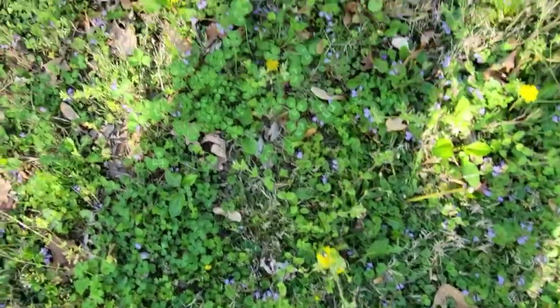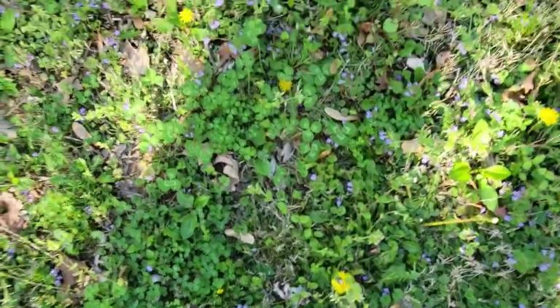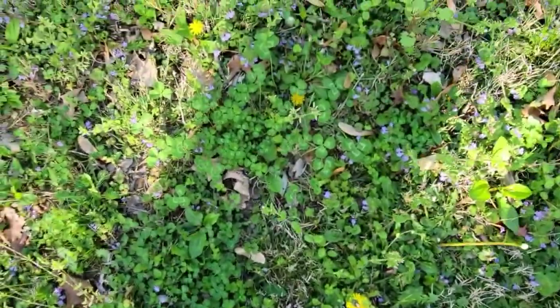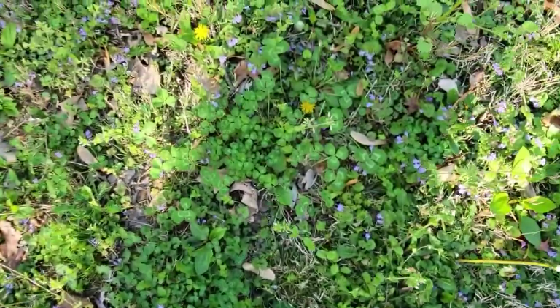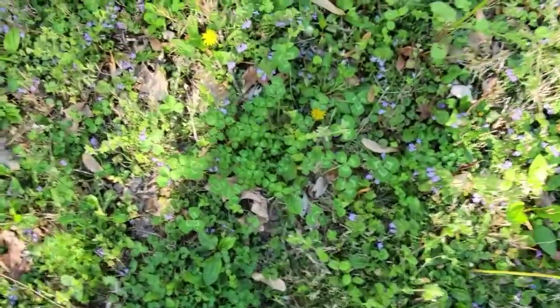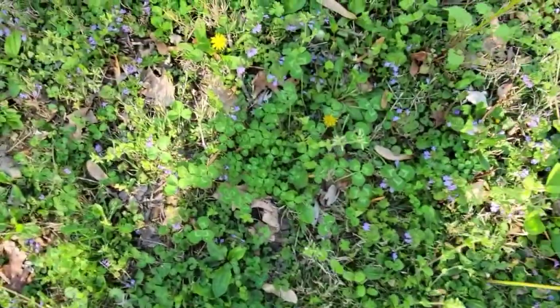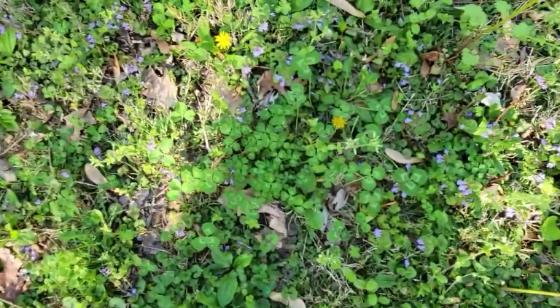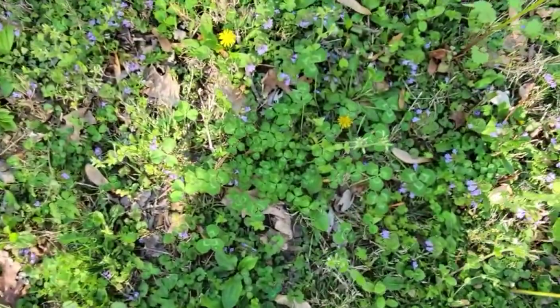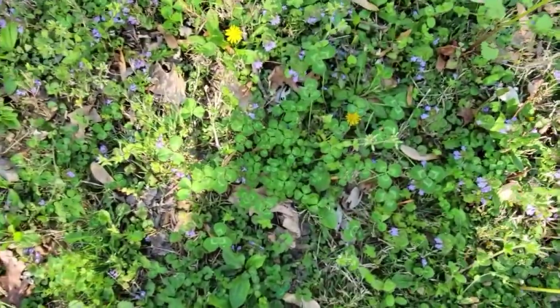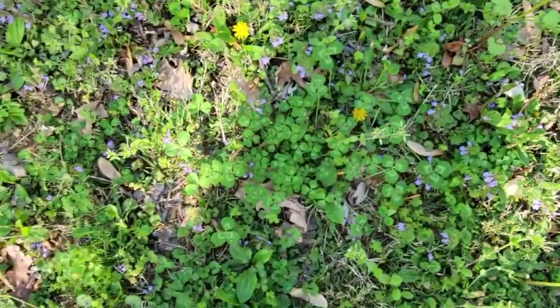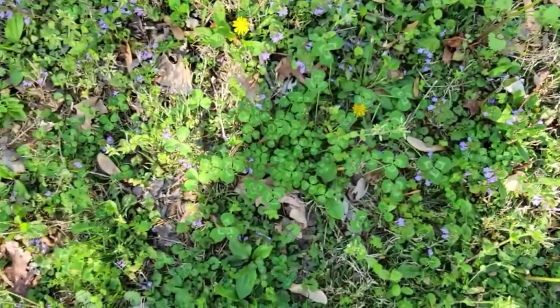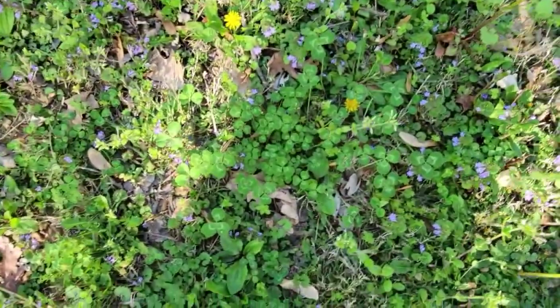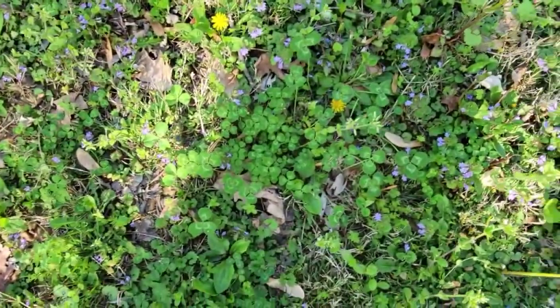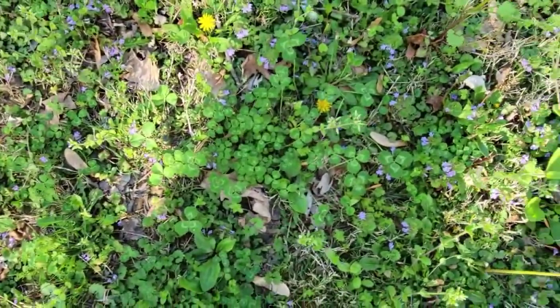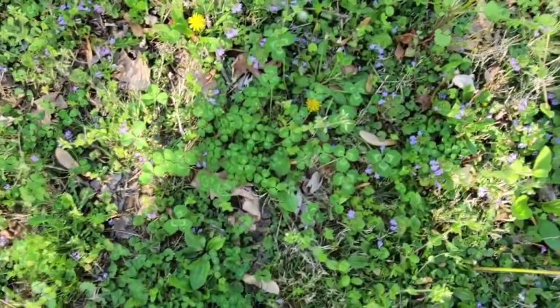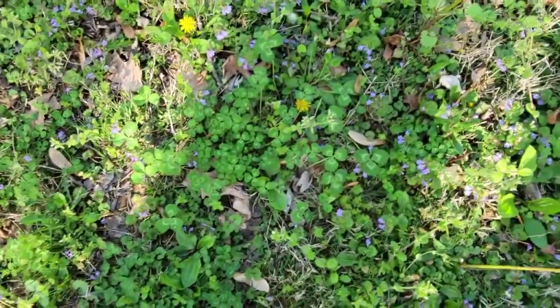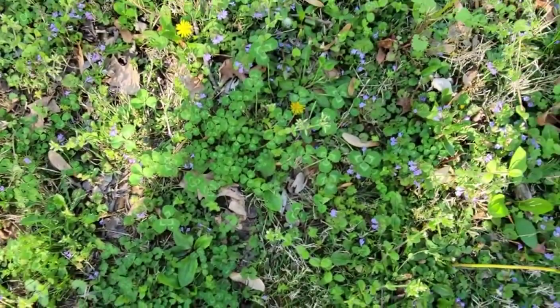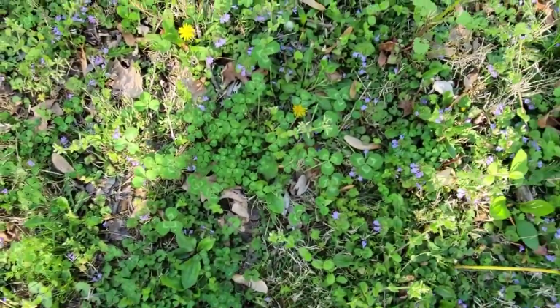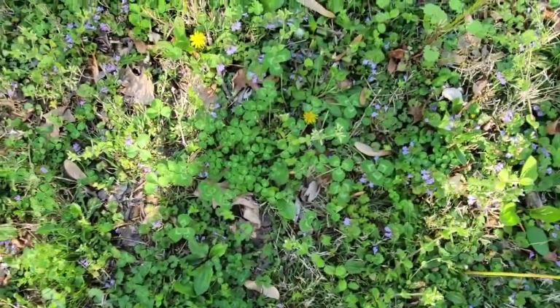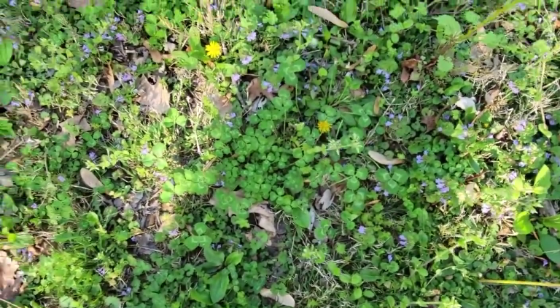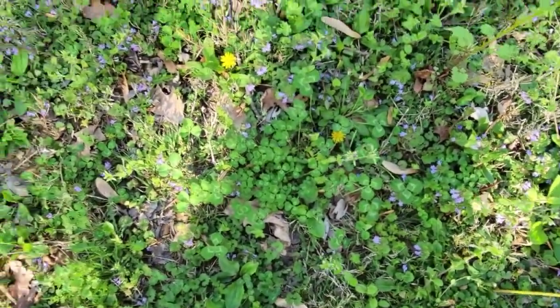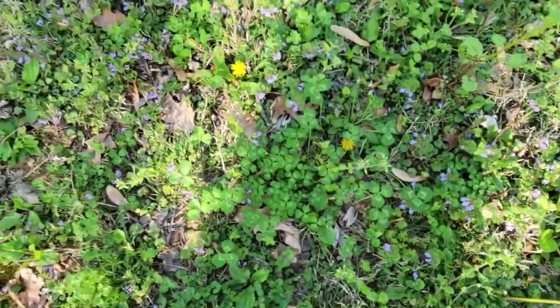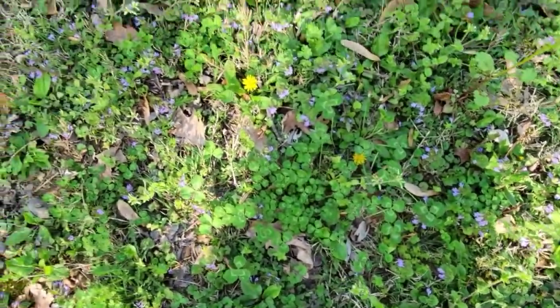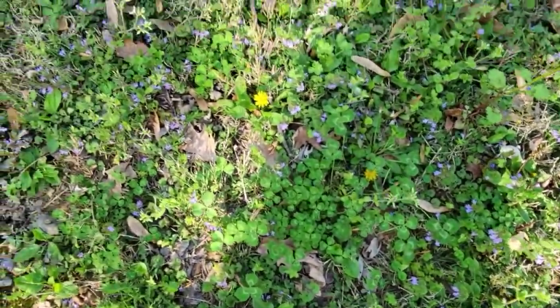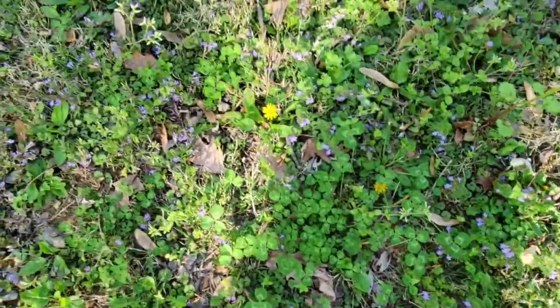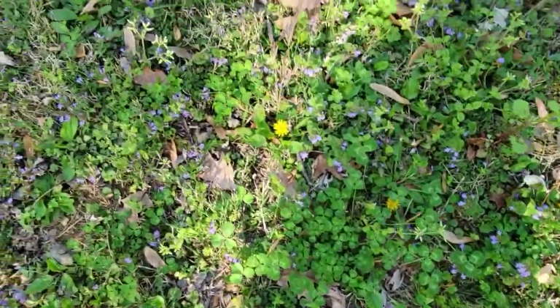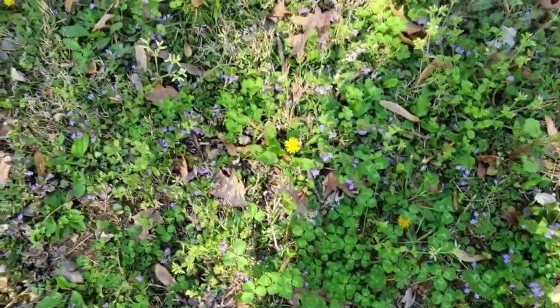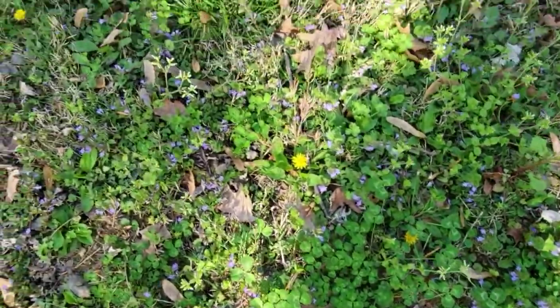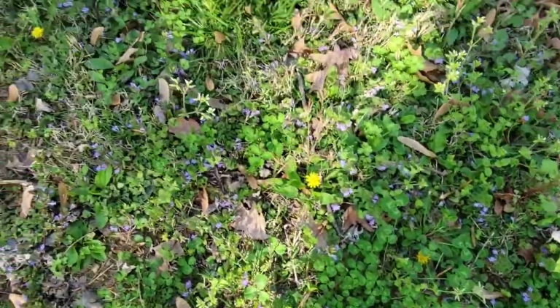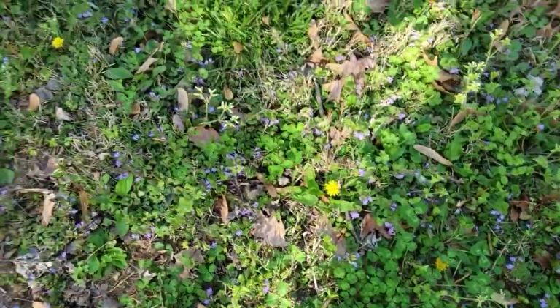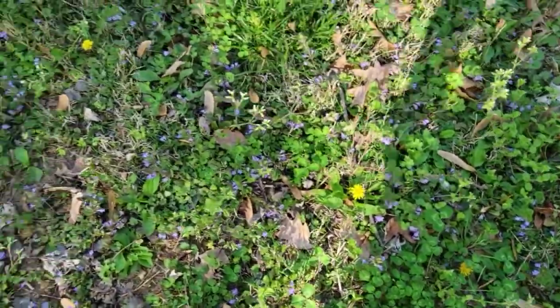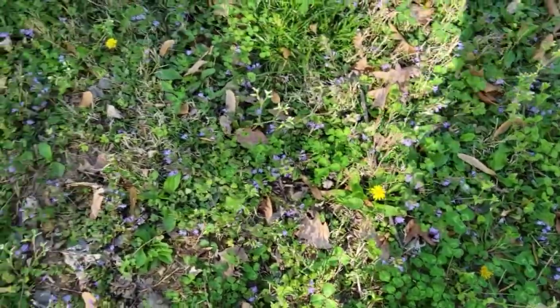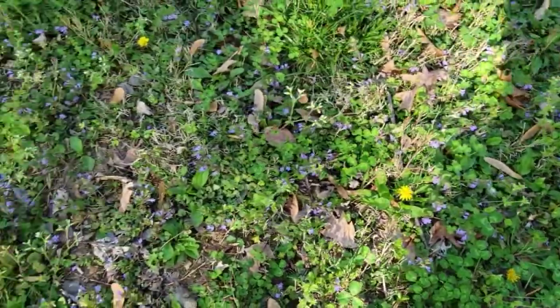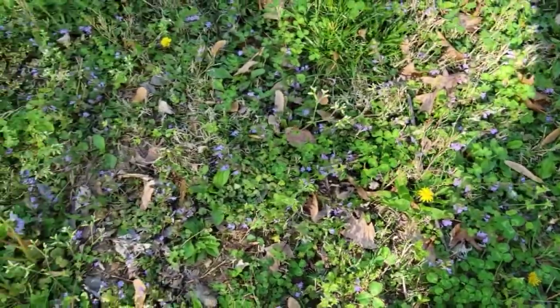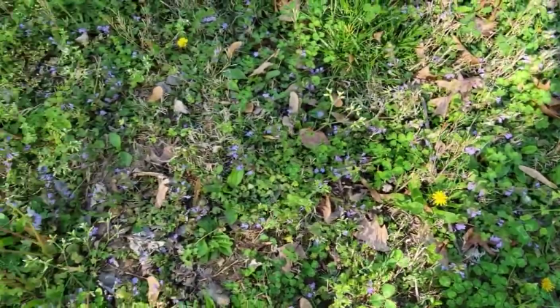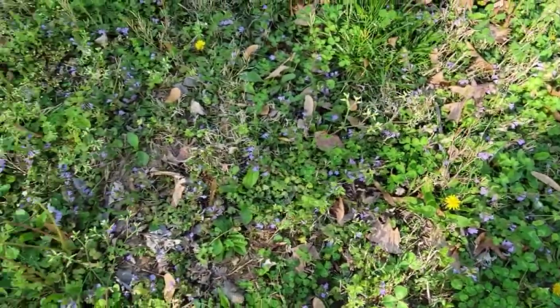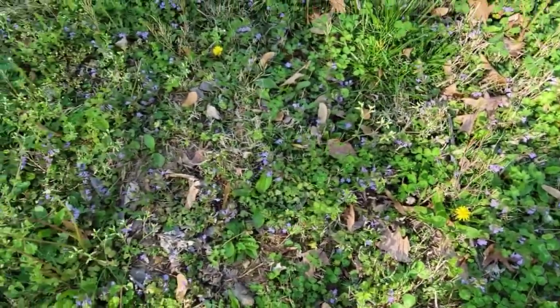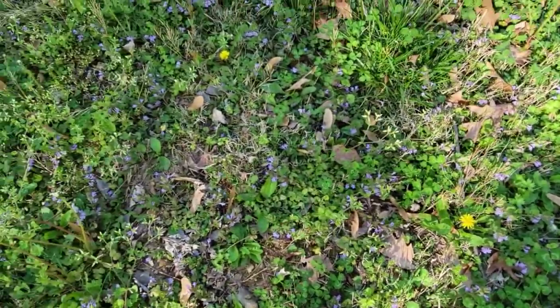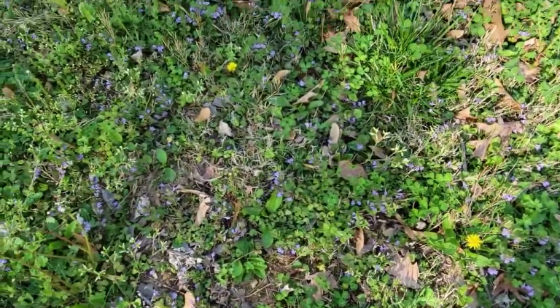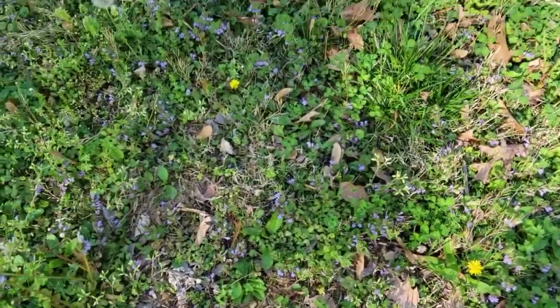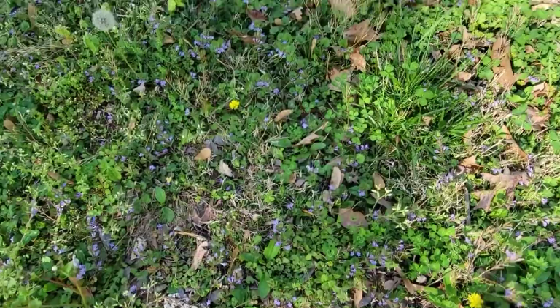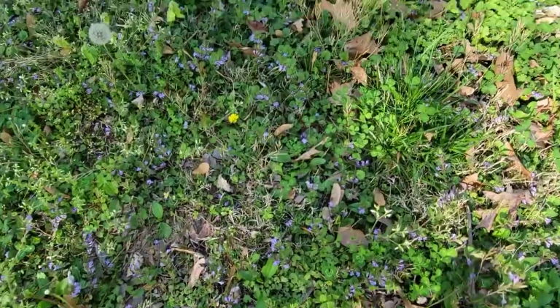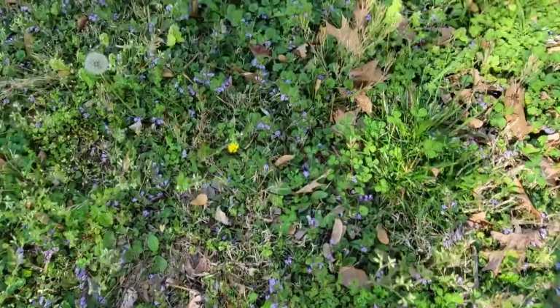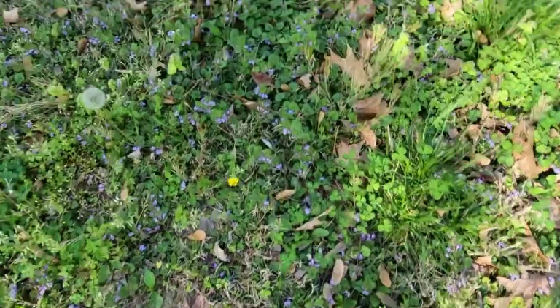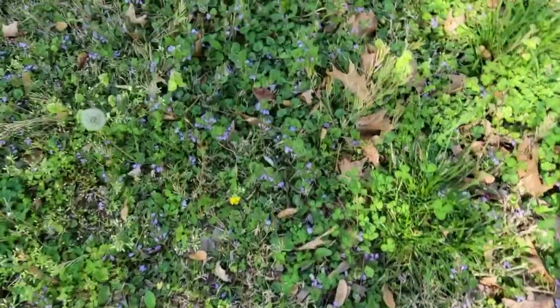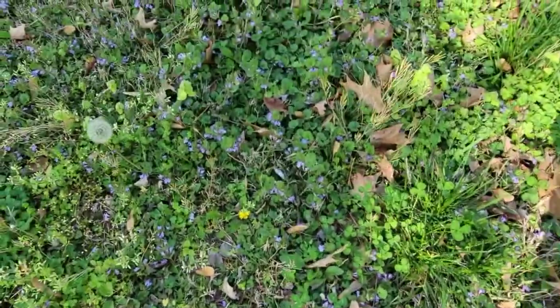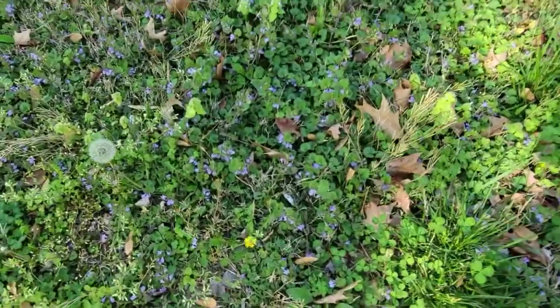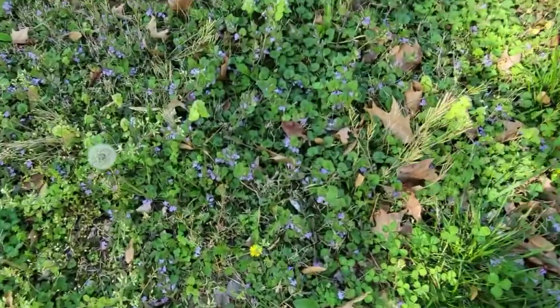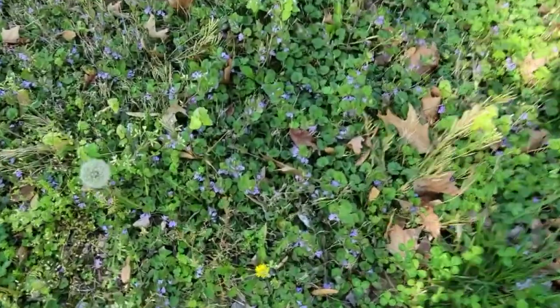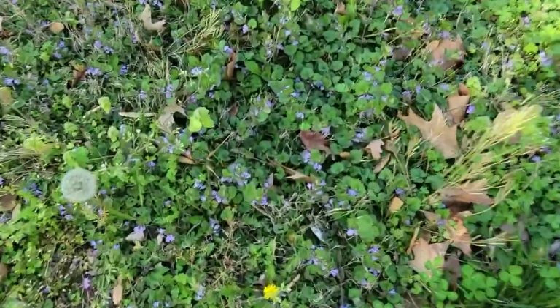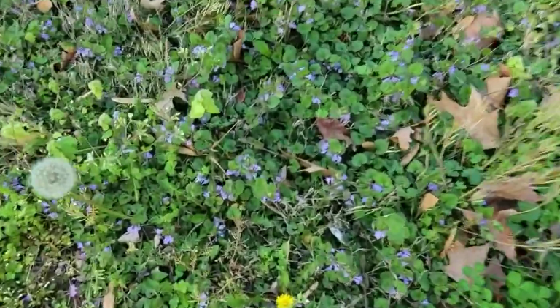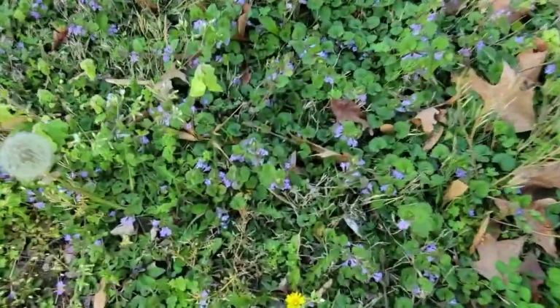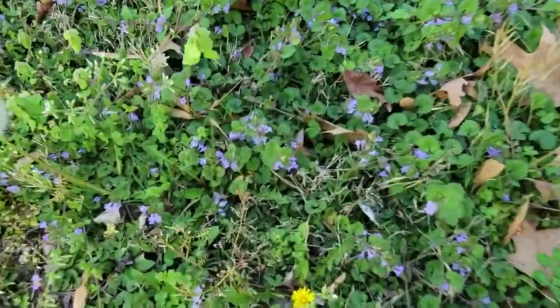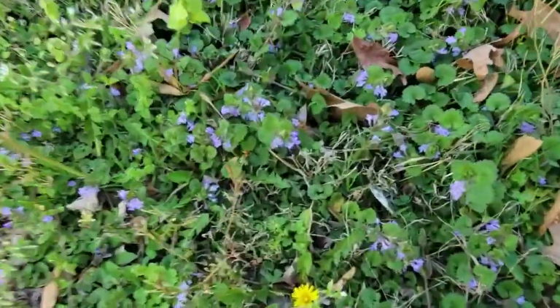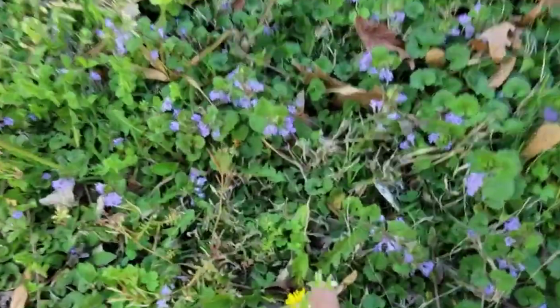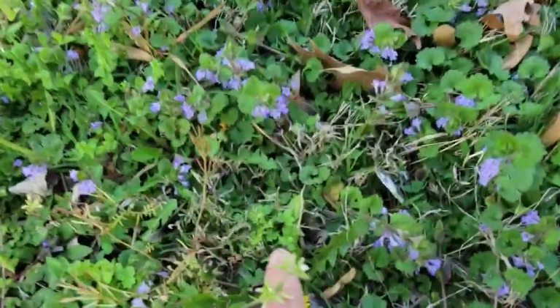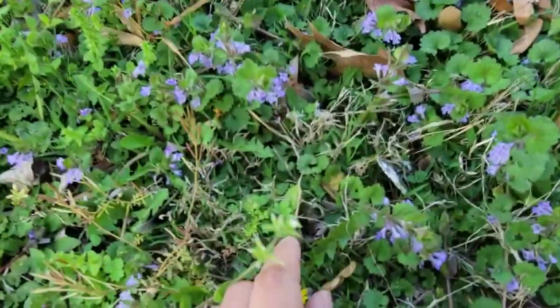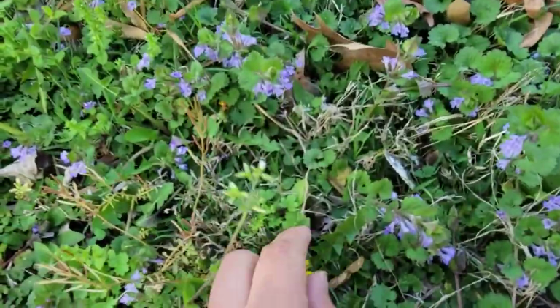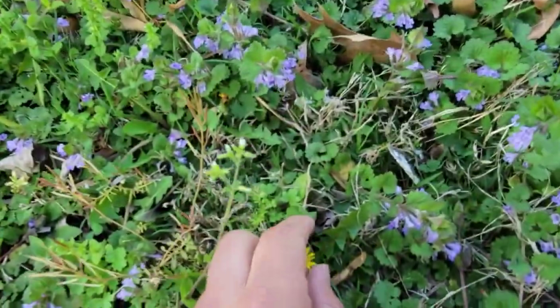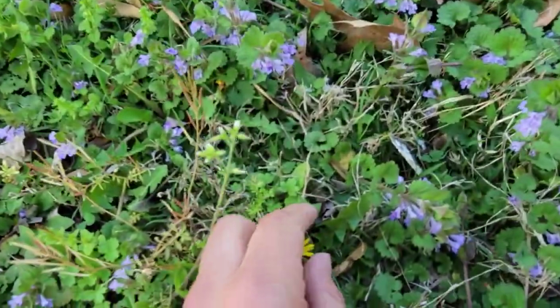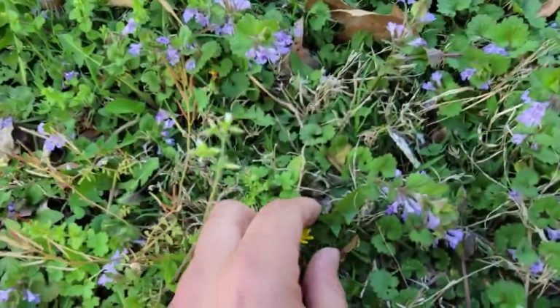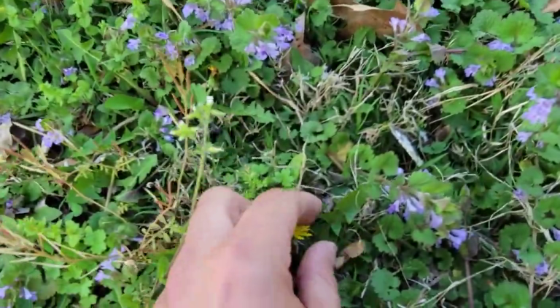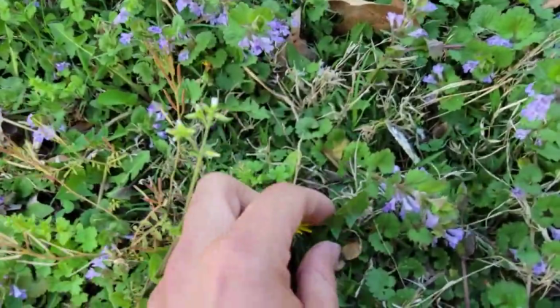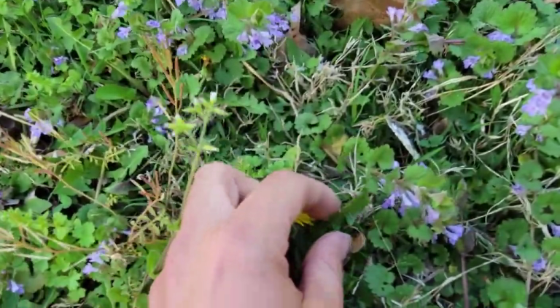So we've got clovers out here — look at all these clovers — and then we've got dandelion leaves. My wife has picked a bunch of these.